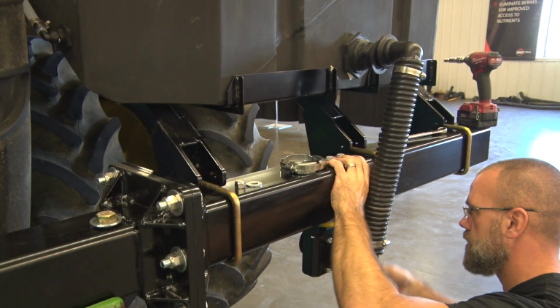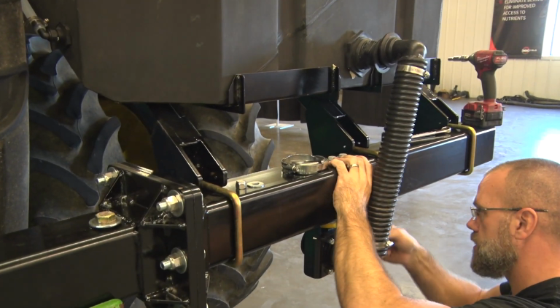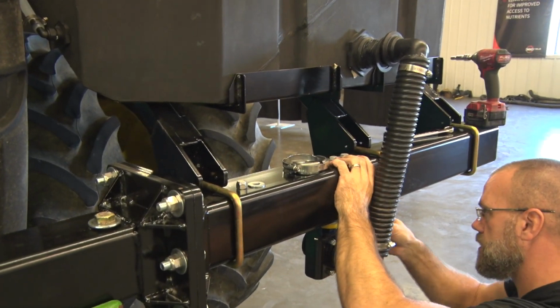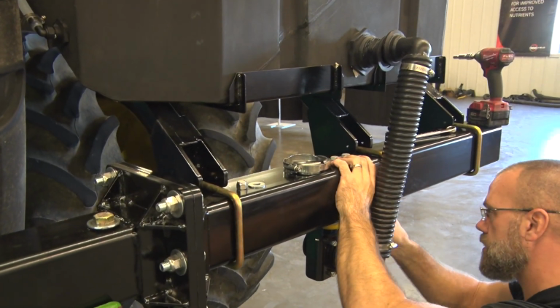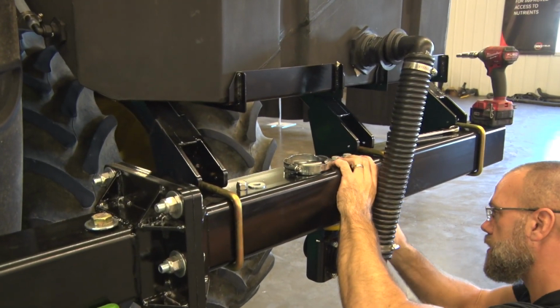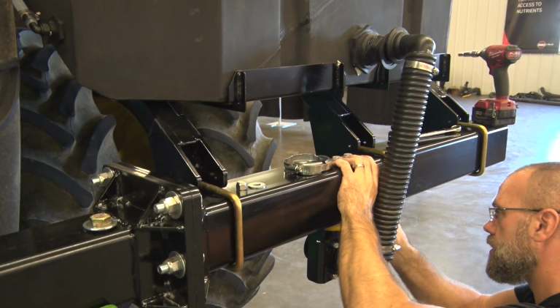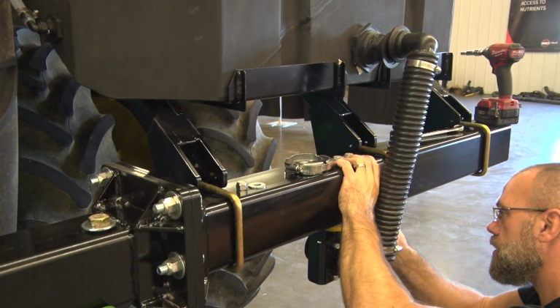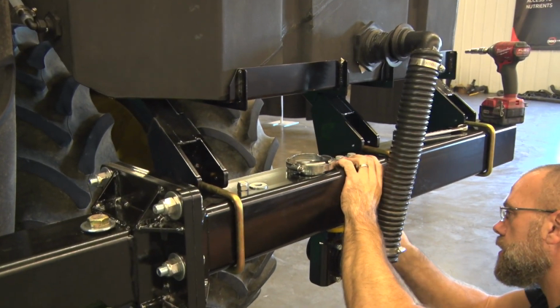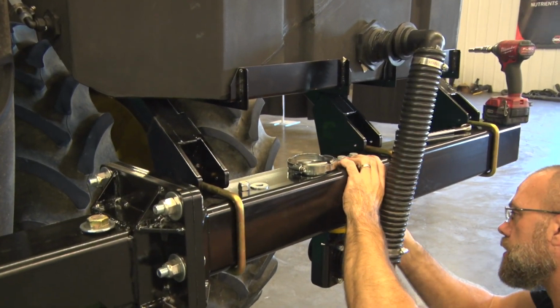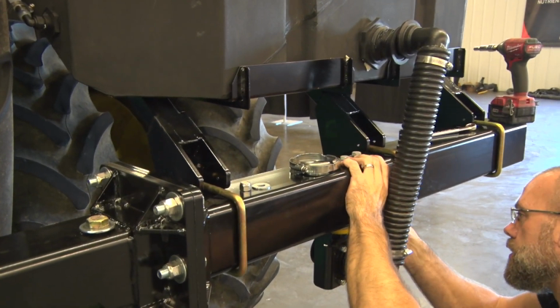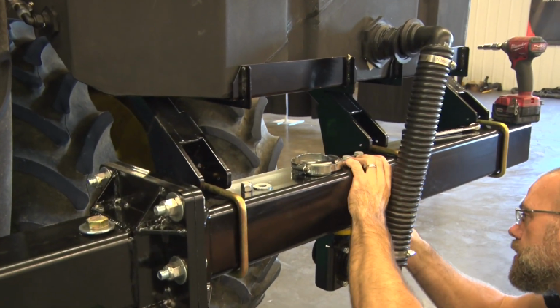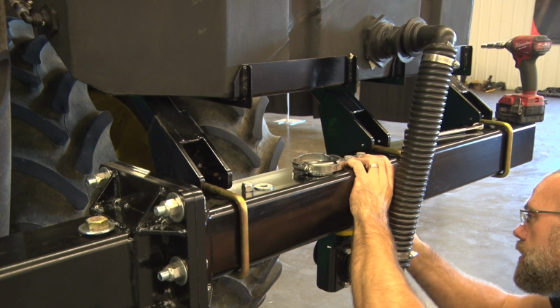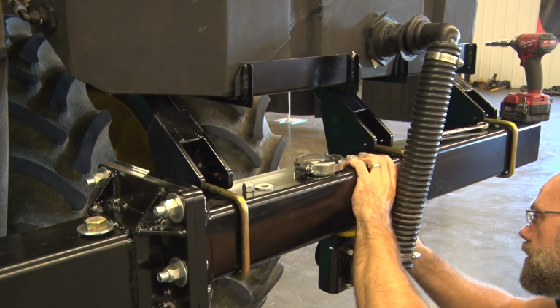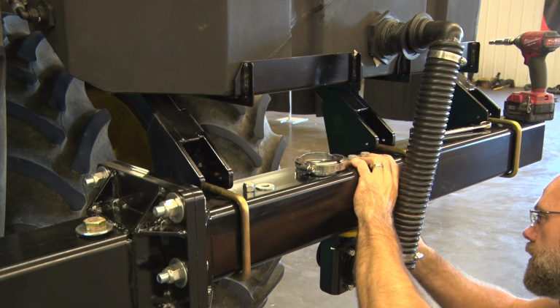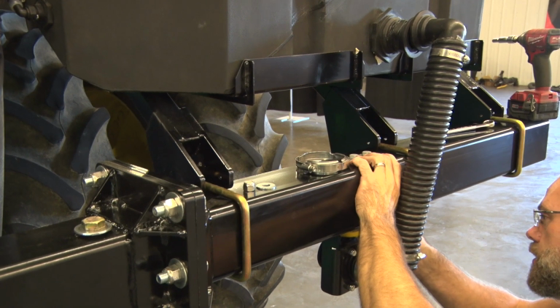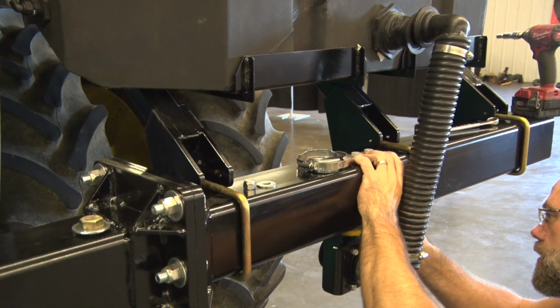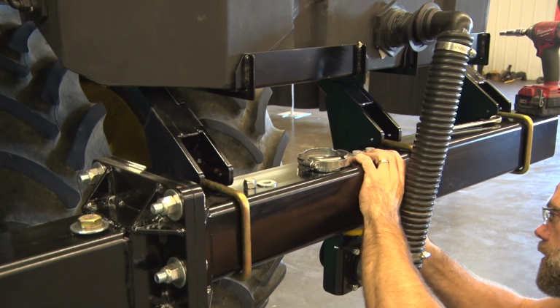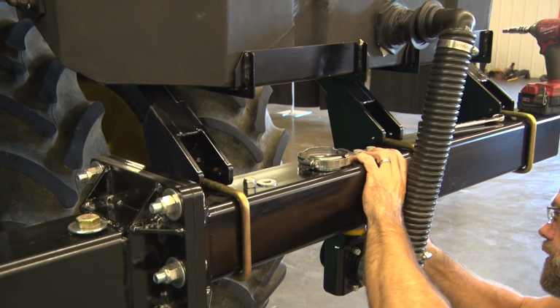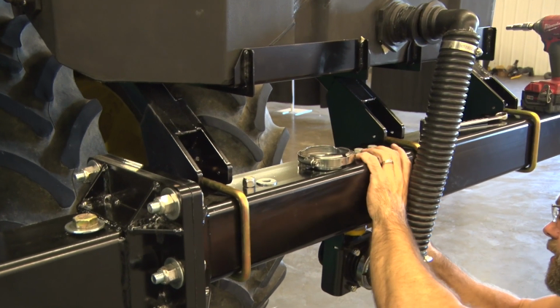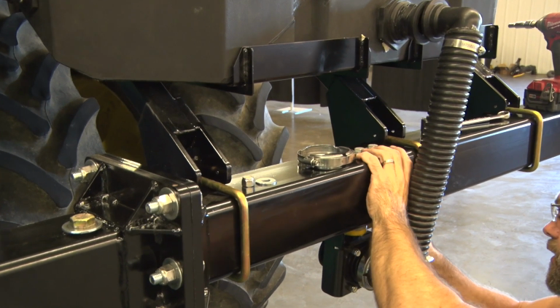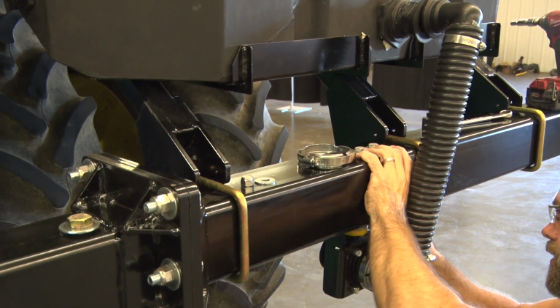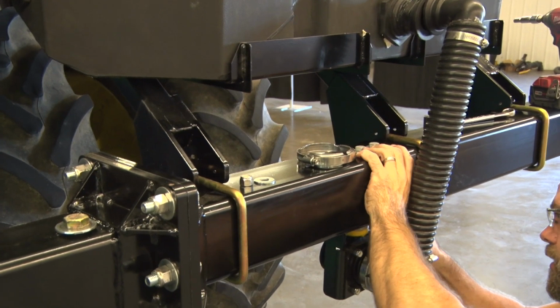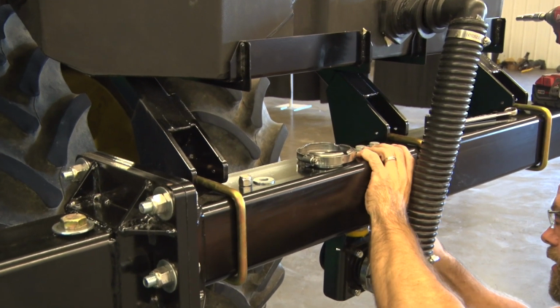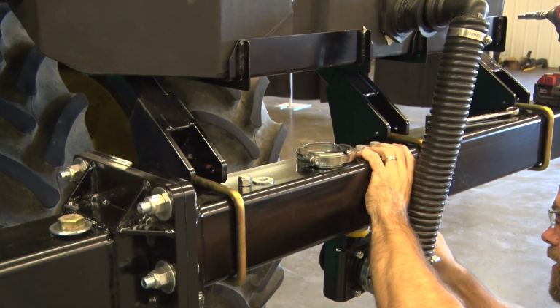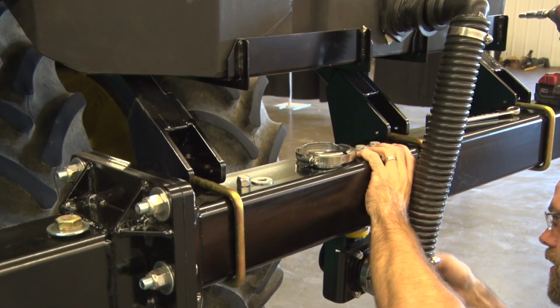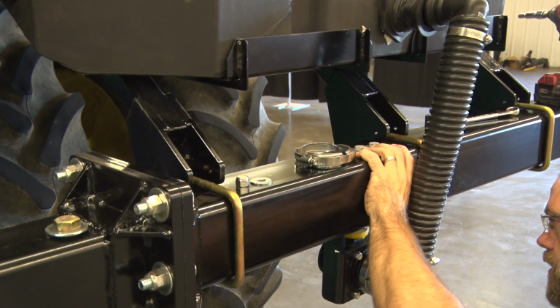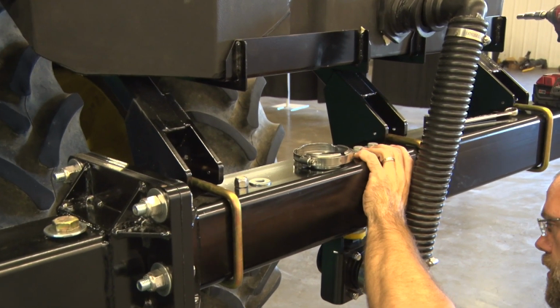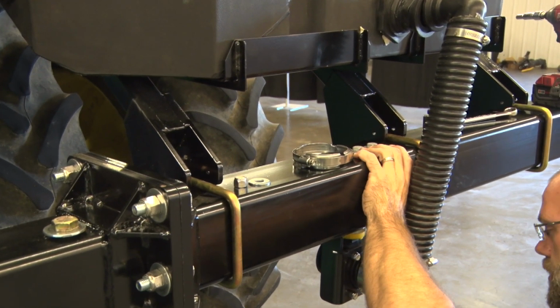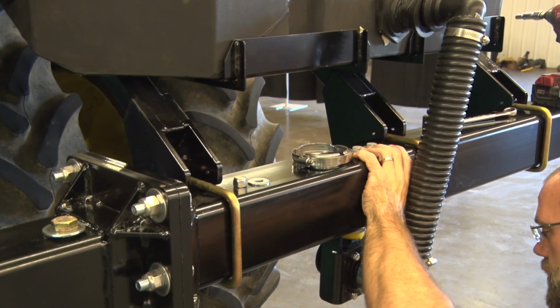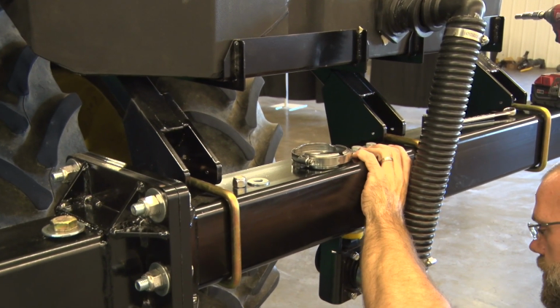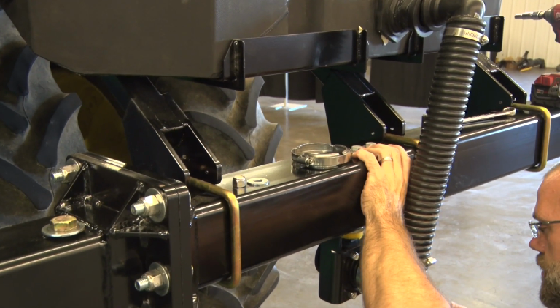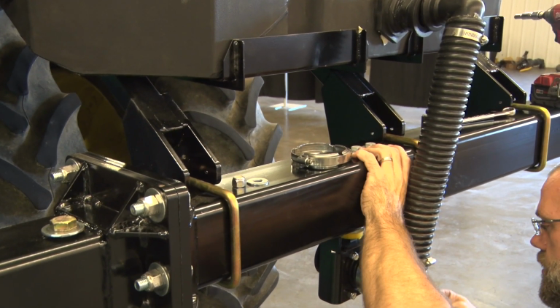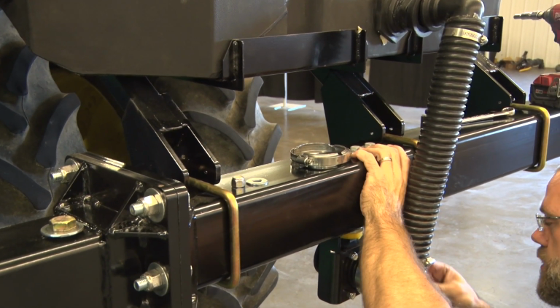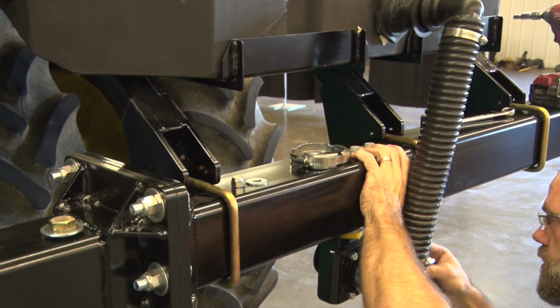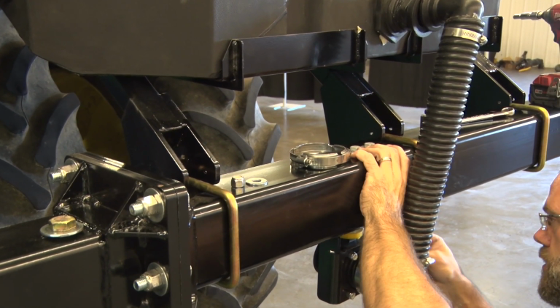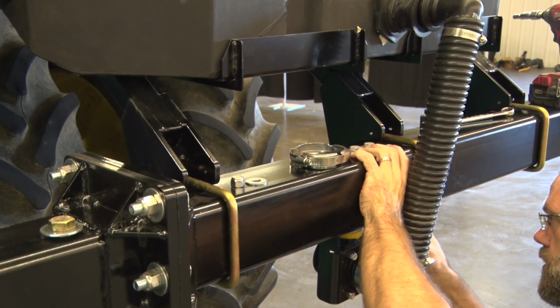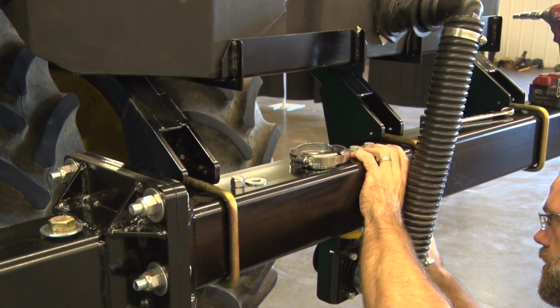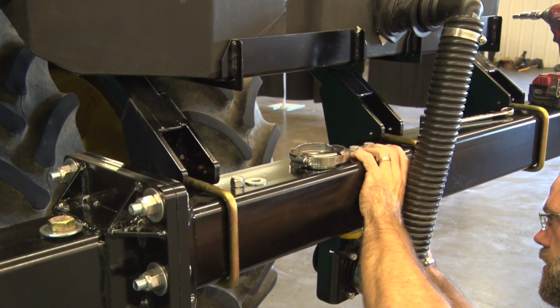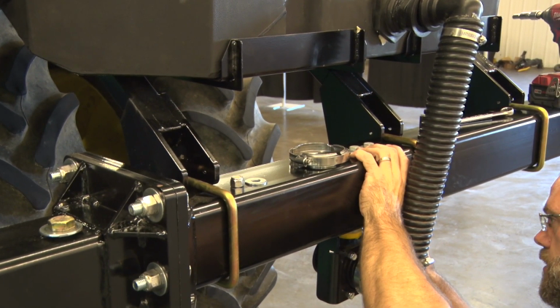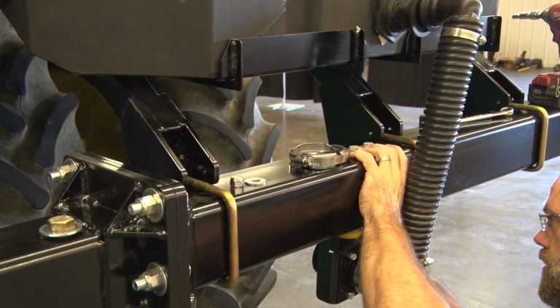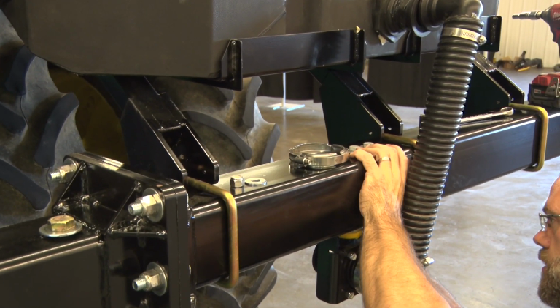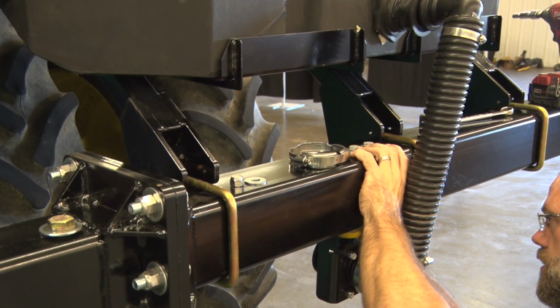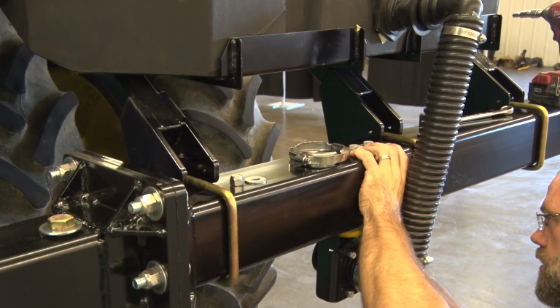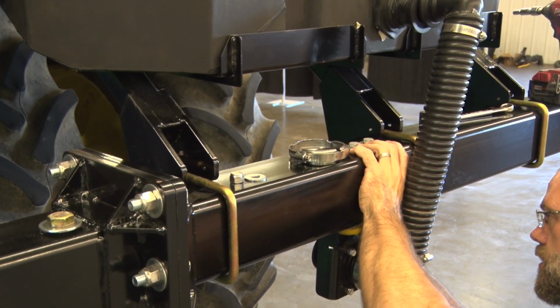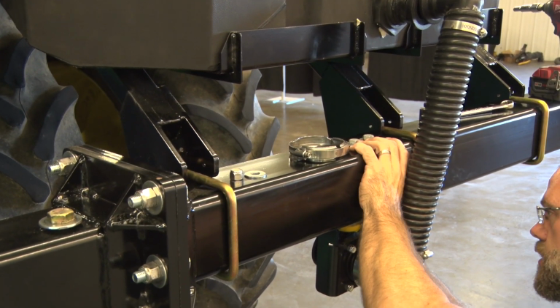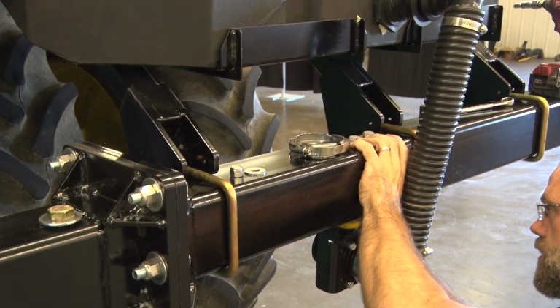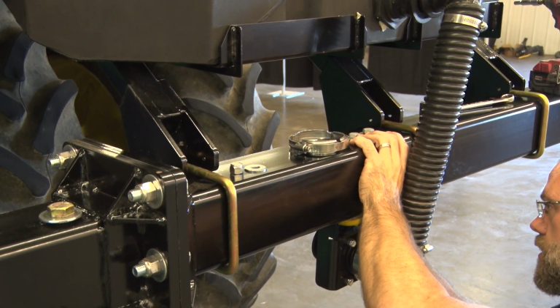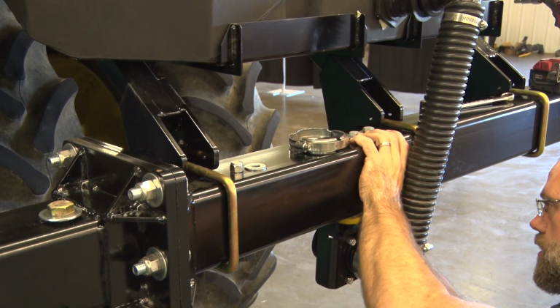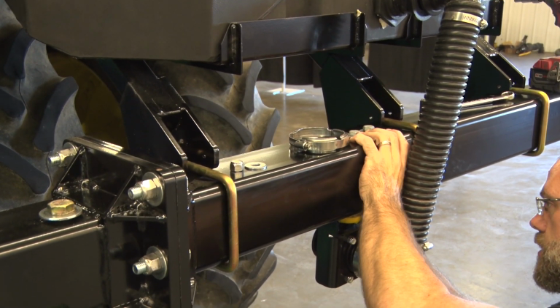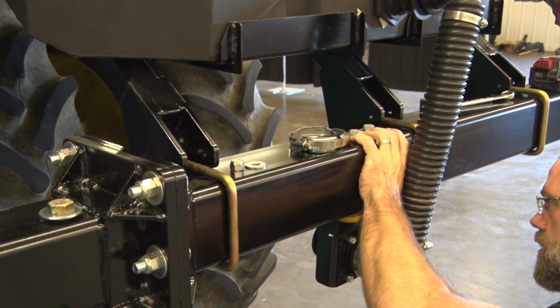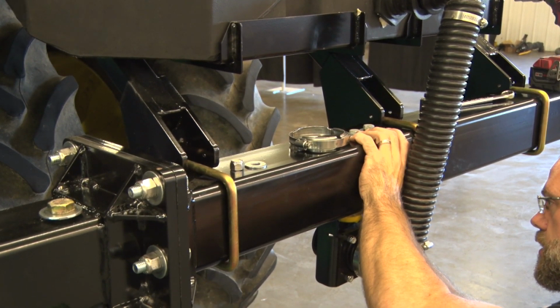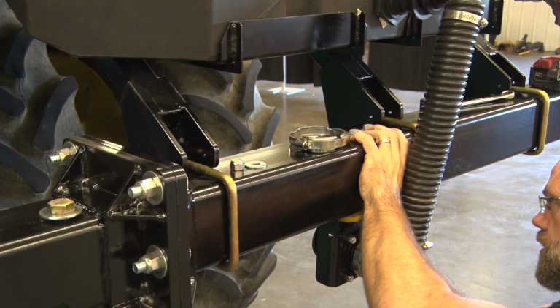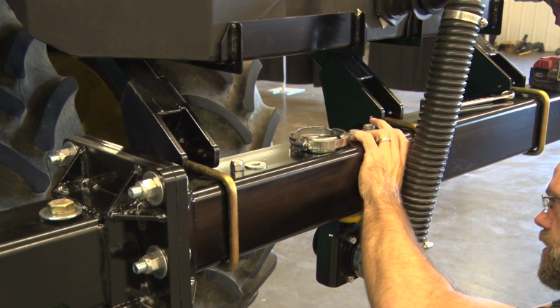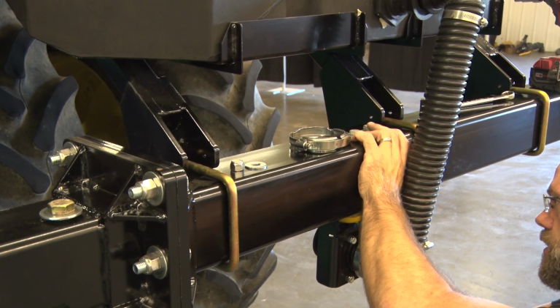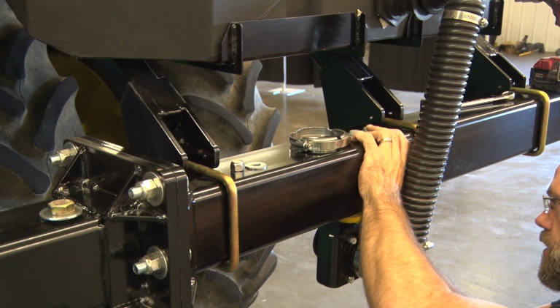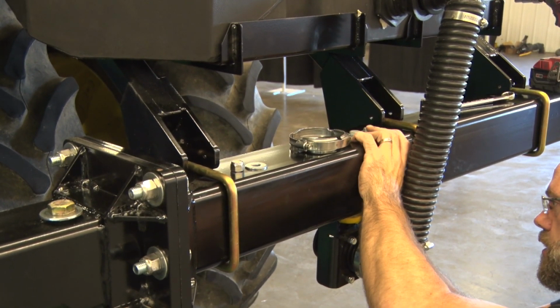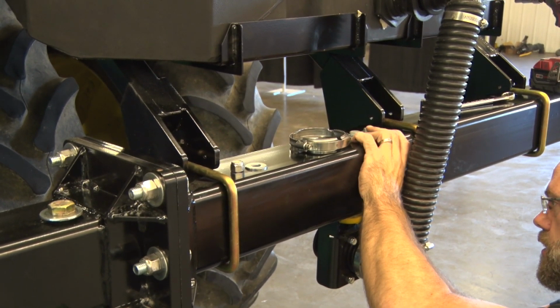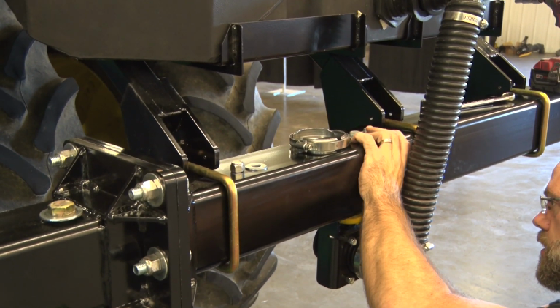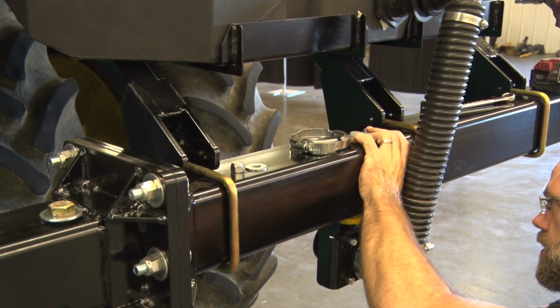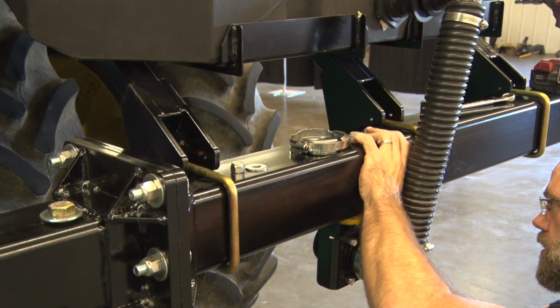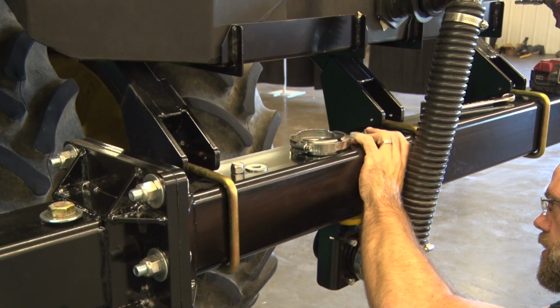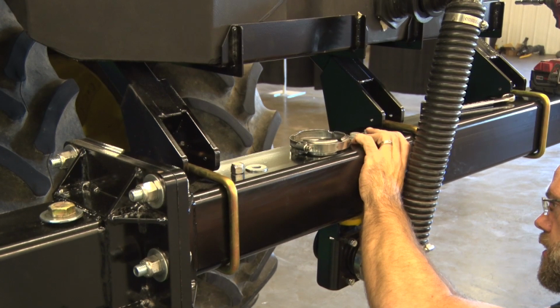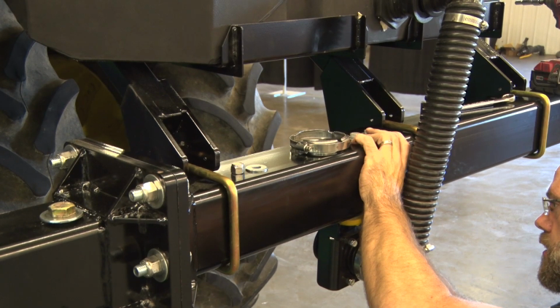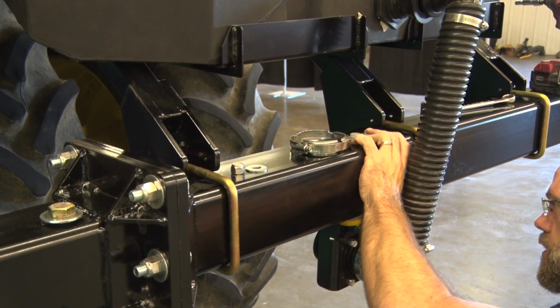If you are not installing the optional lines kit from 360 Yield Center, then this installation is considered complete.